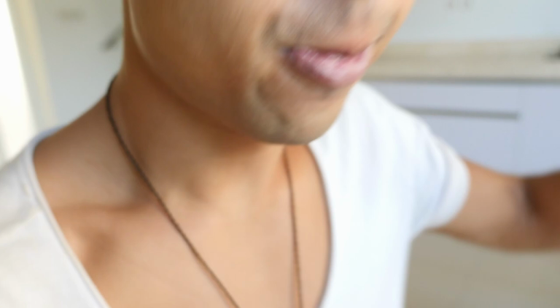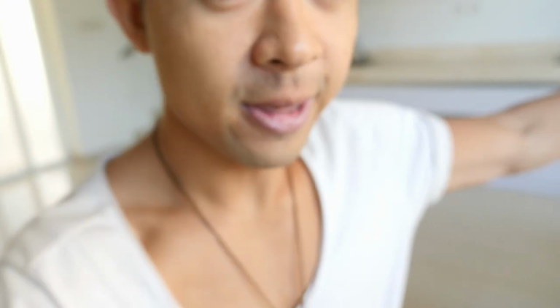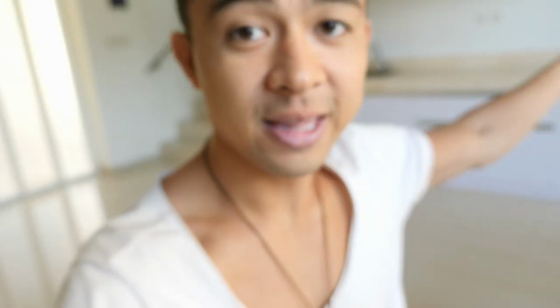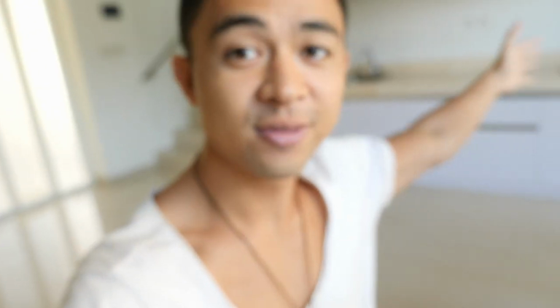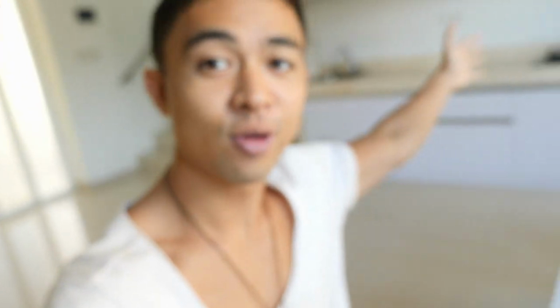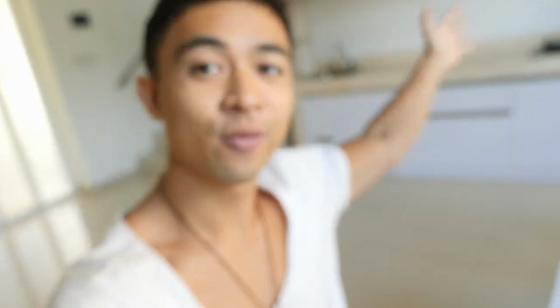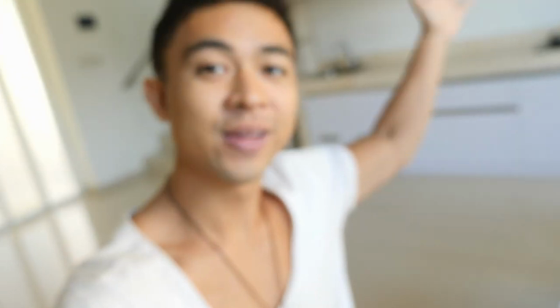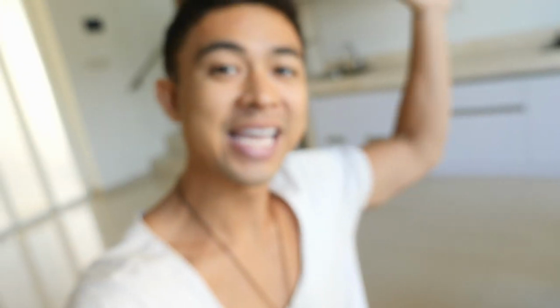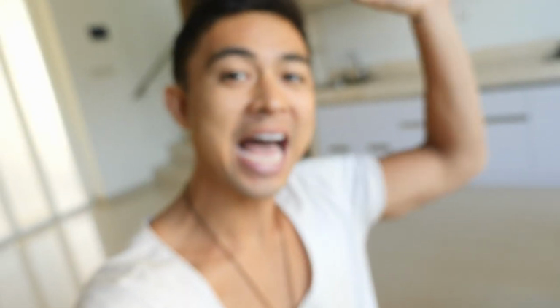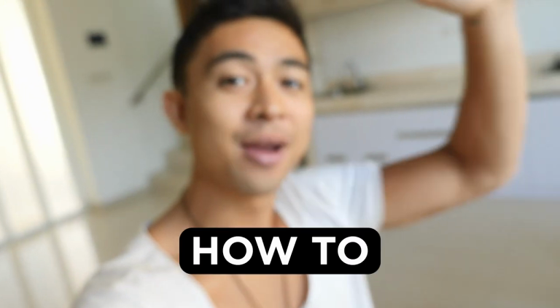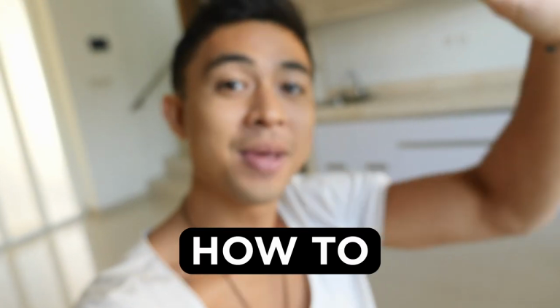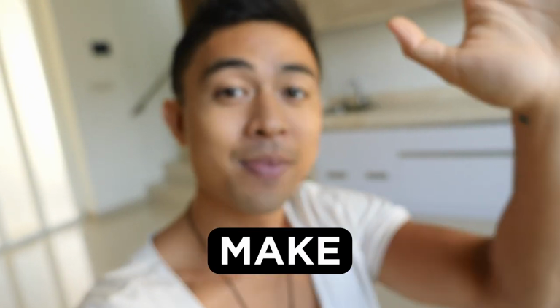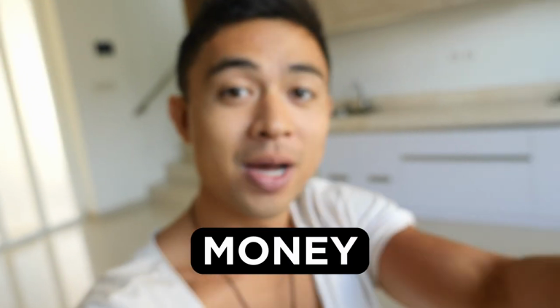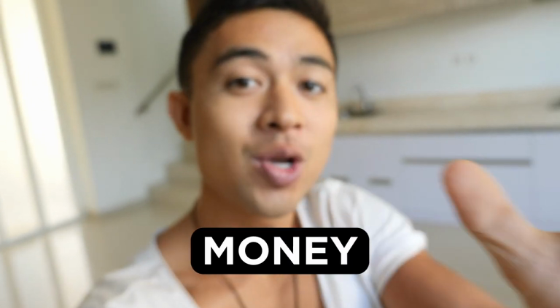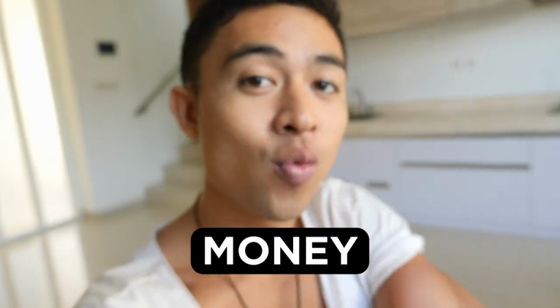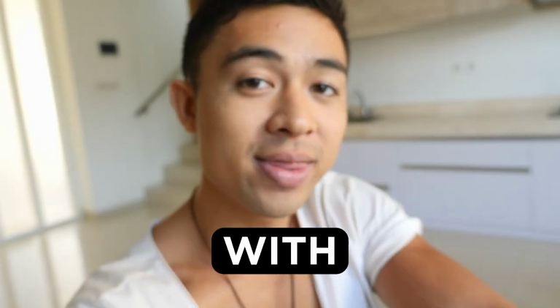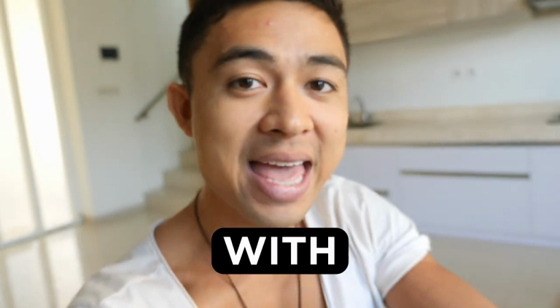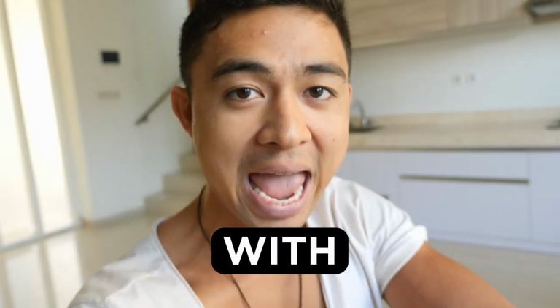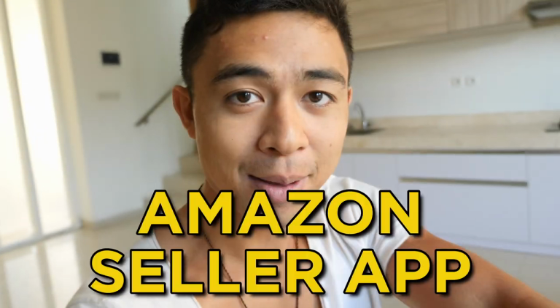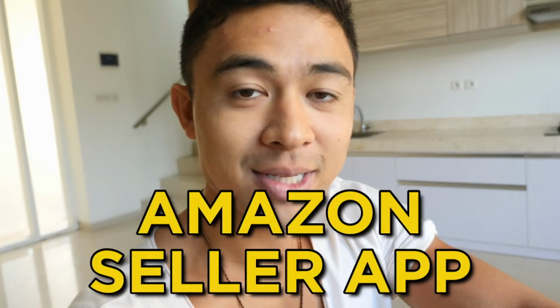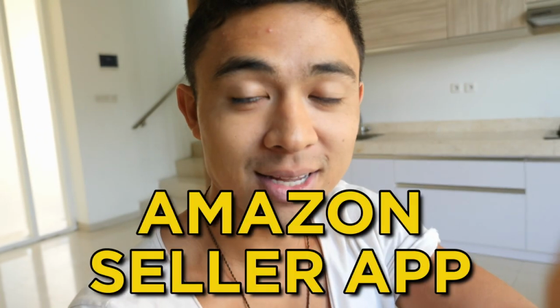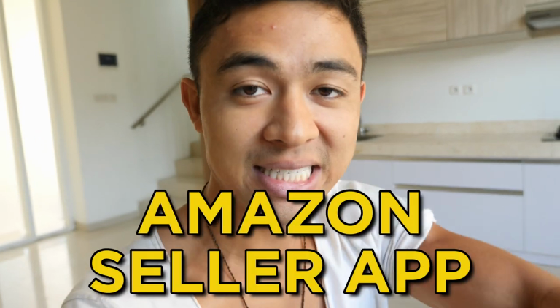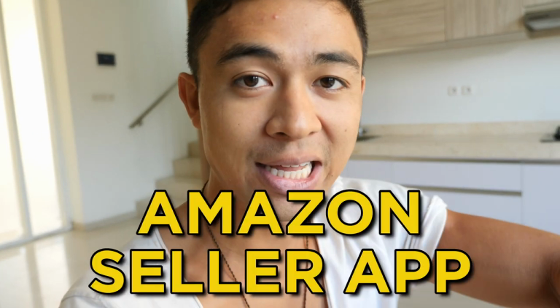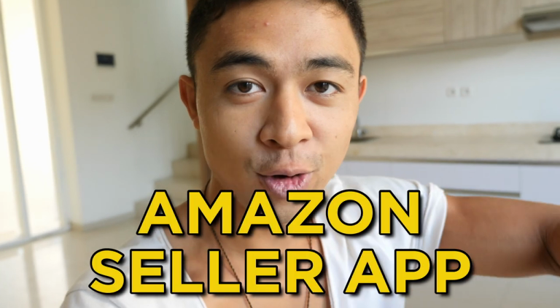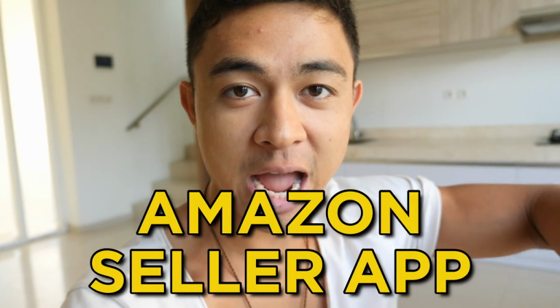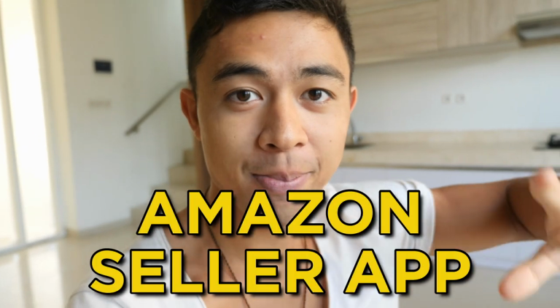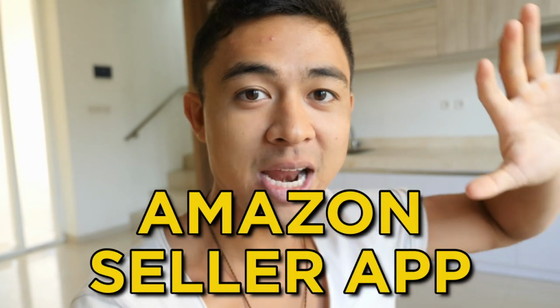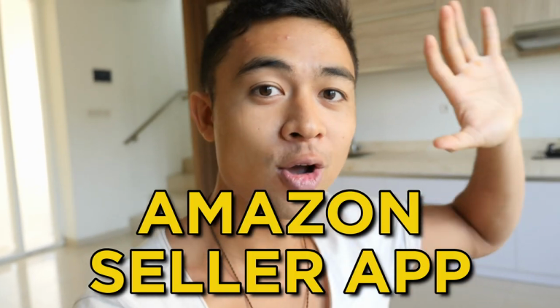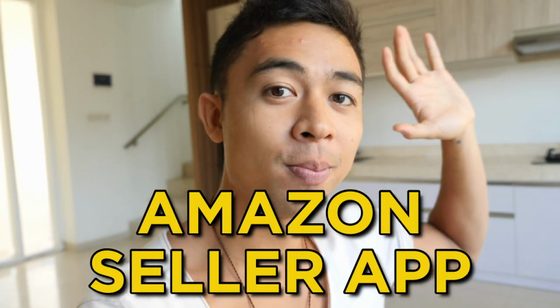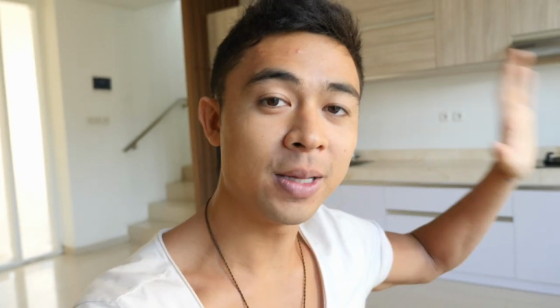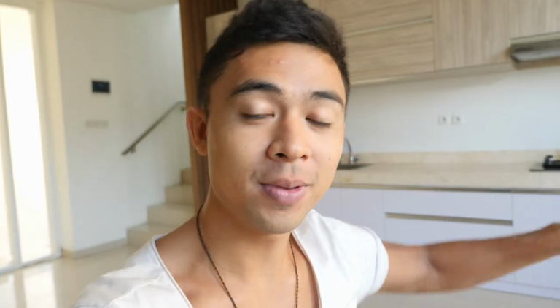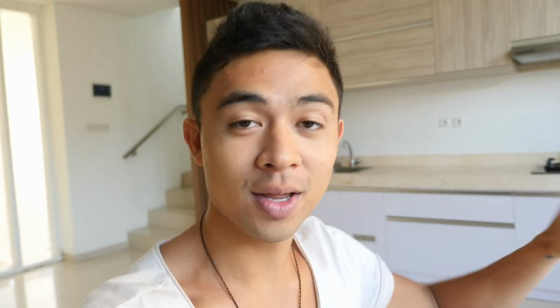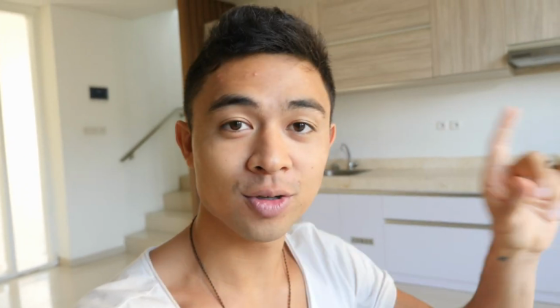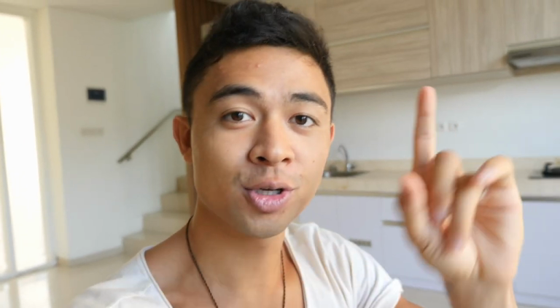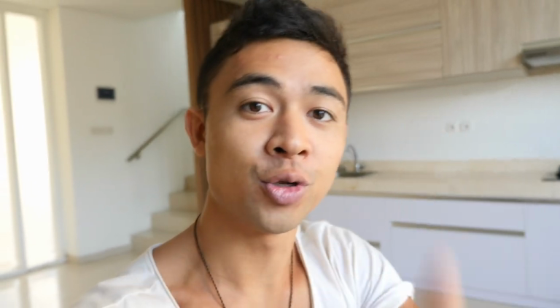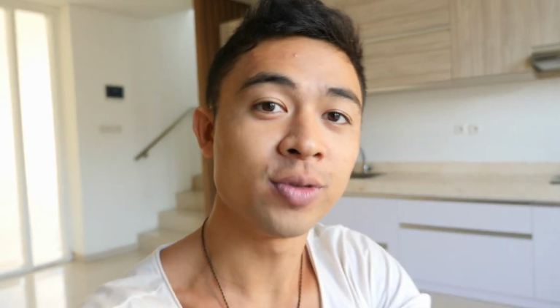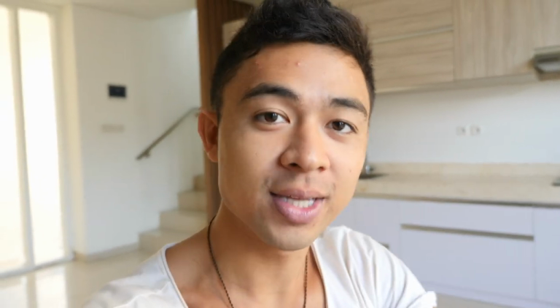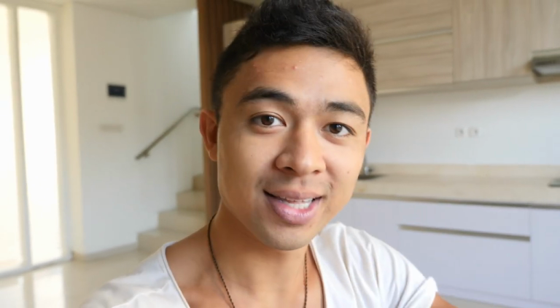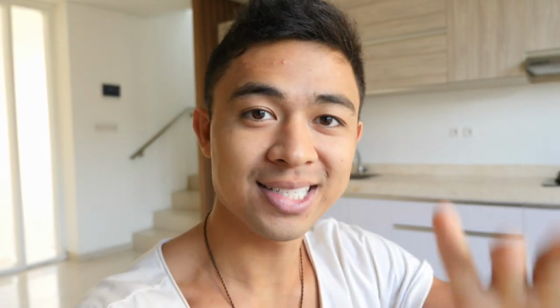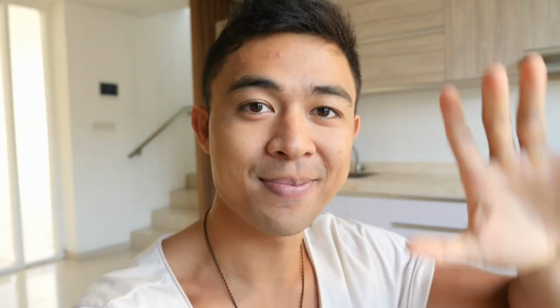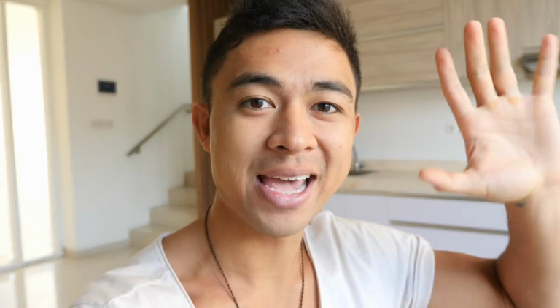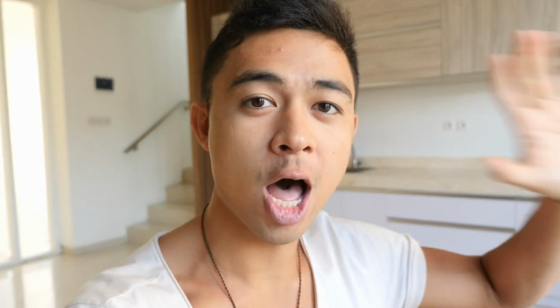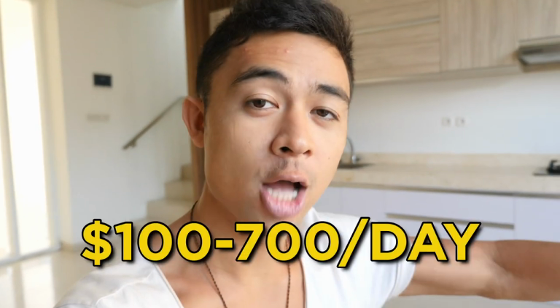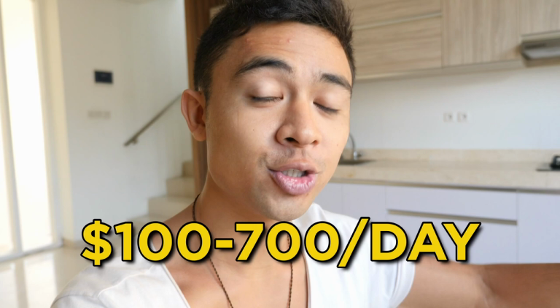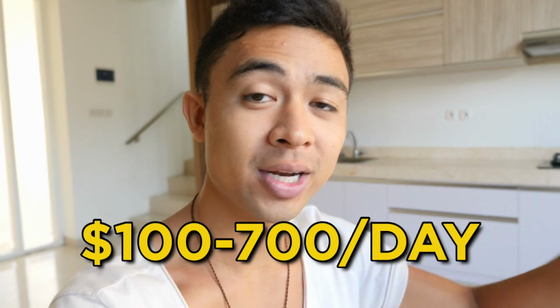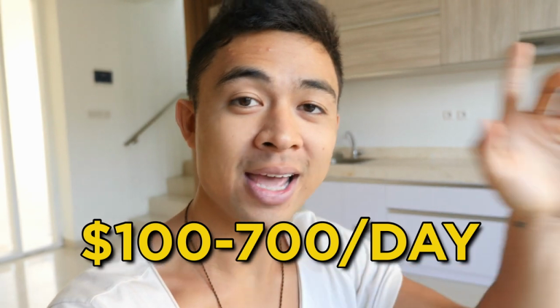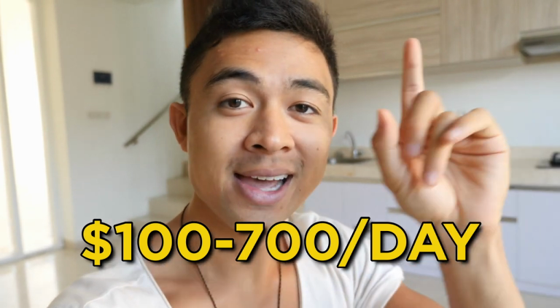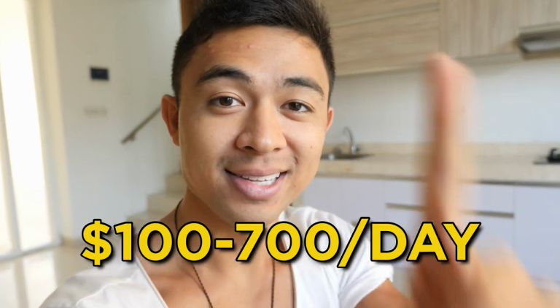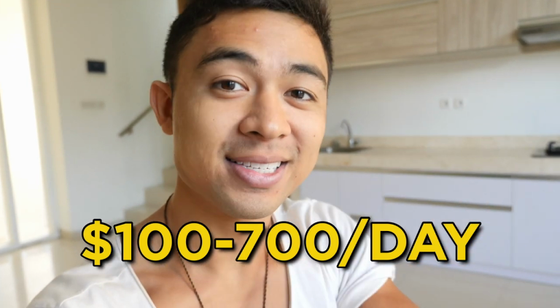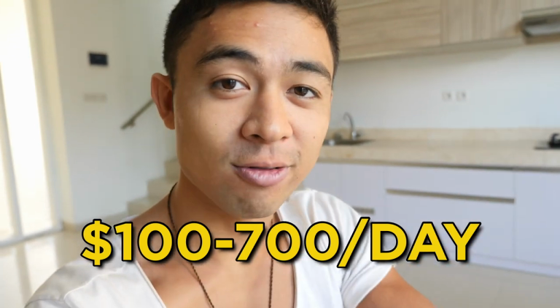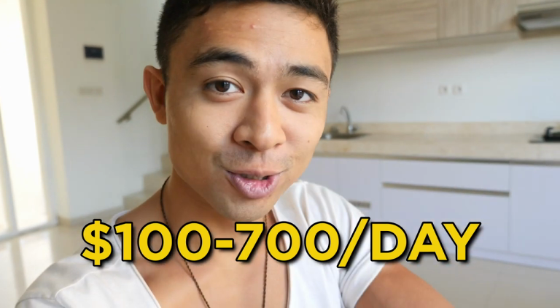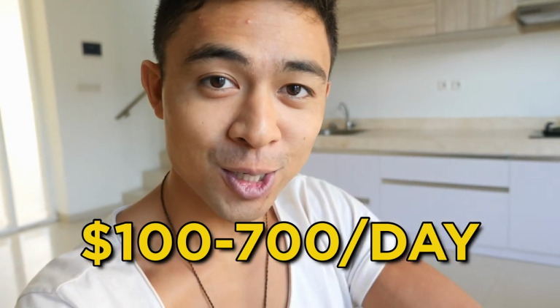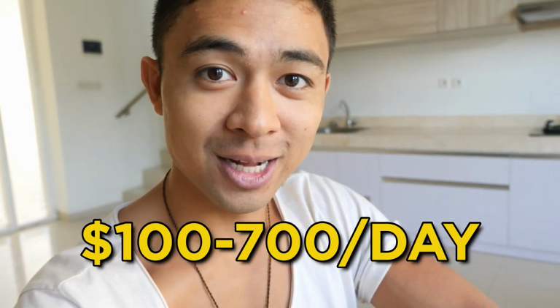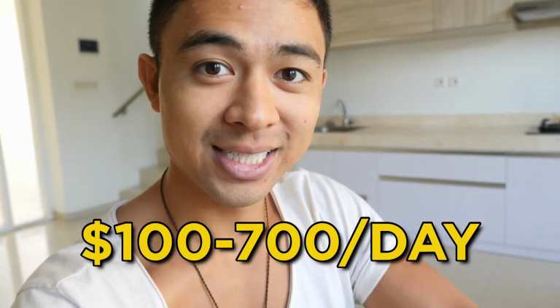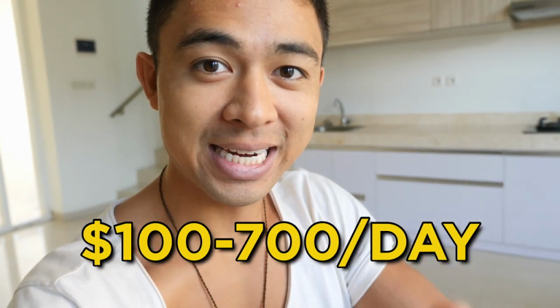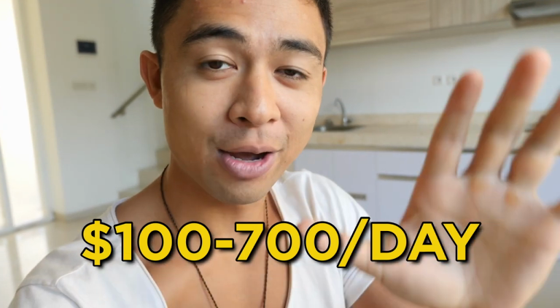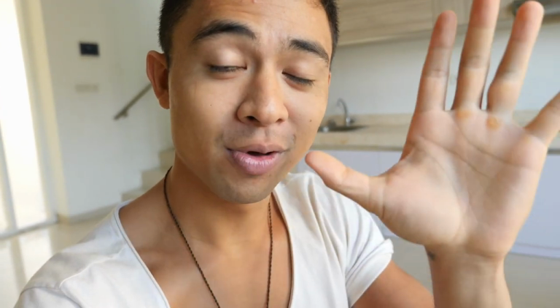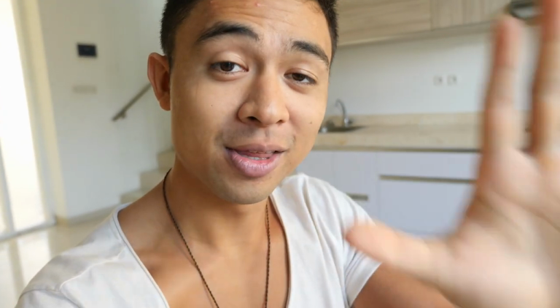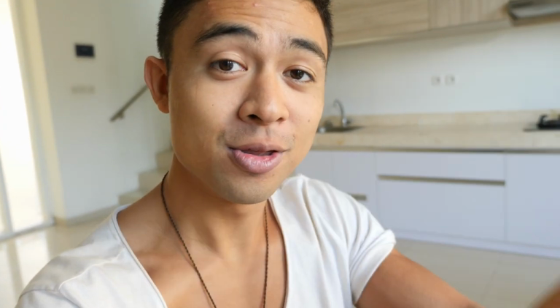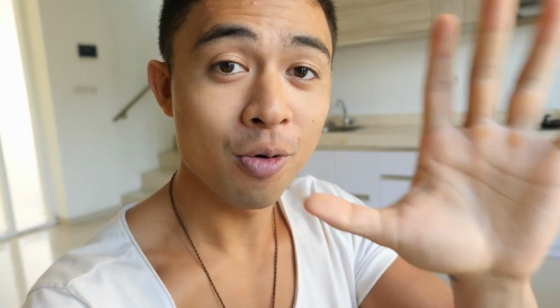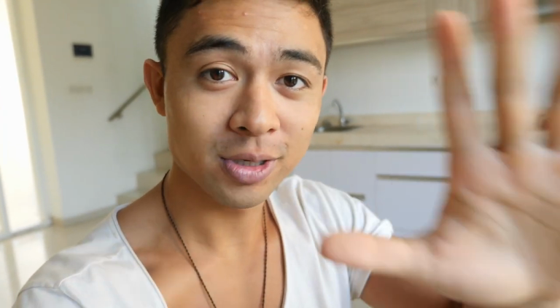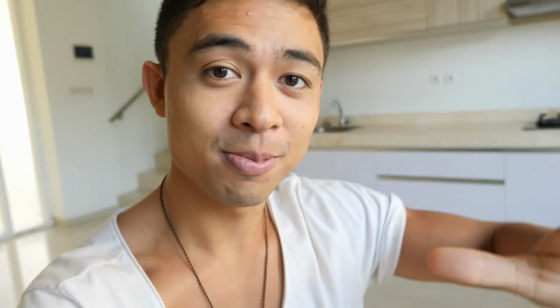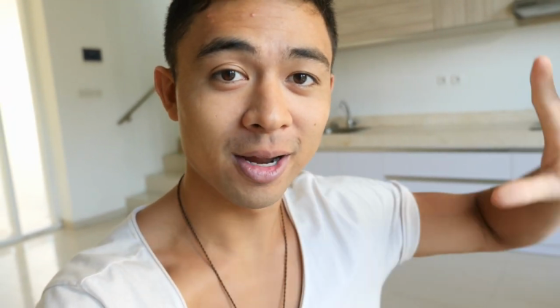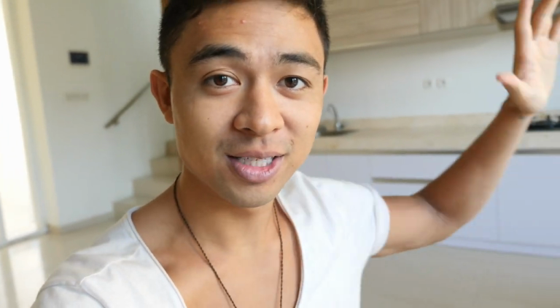Revealing how to make money with the Amazon seller app and how complete beginners are using this to make $100 to $700 a day with no experience.